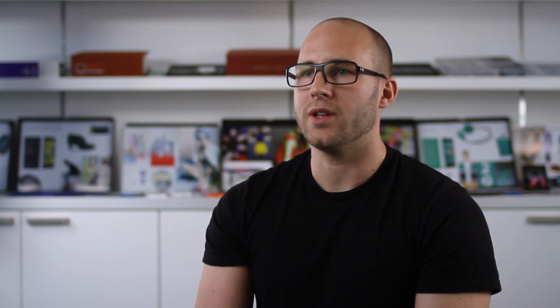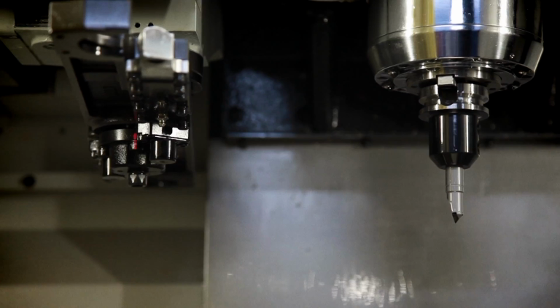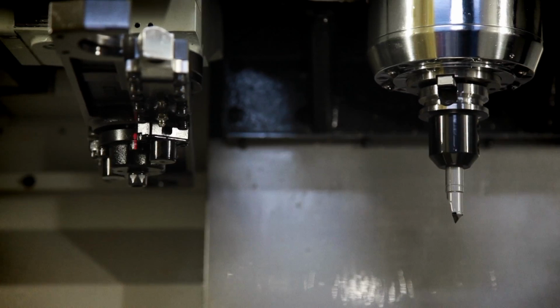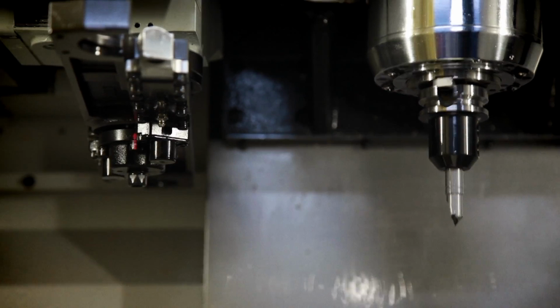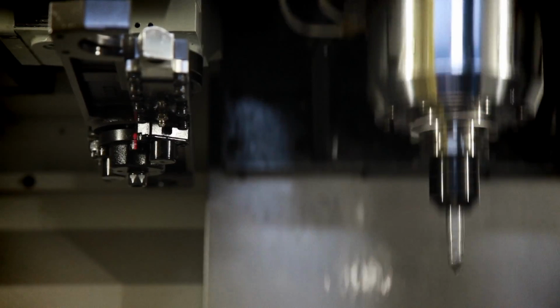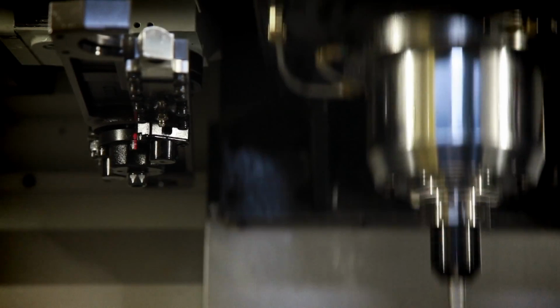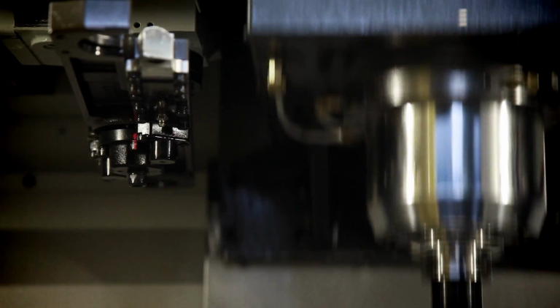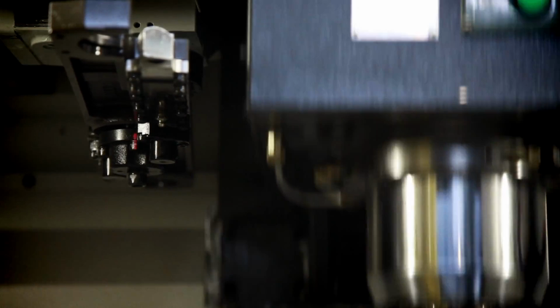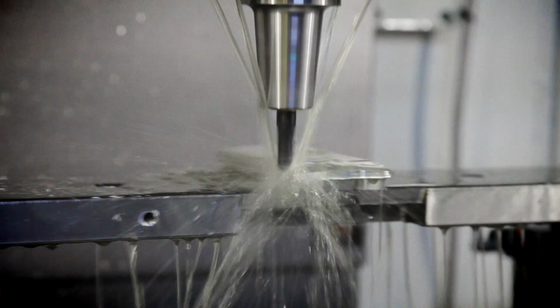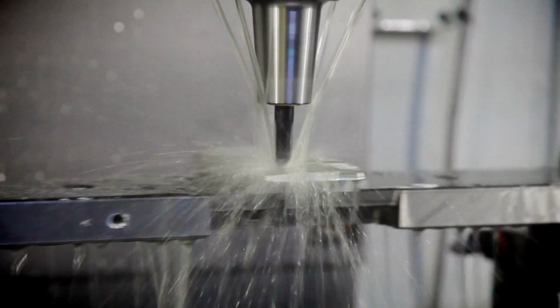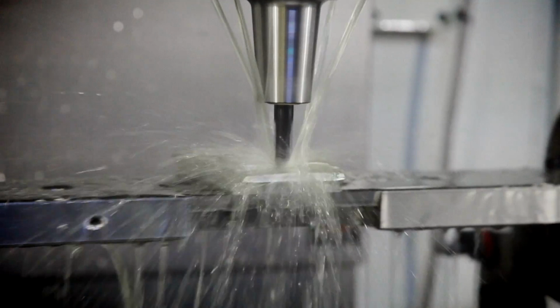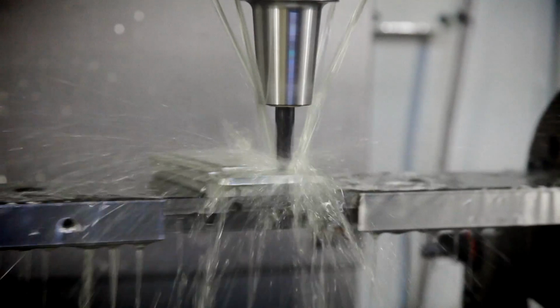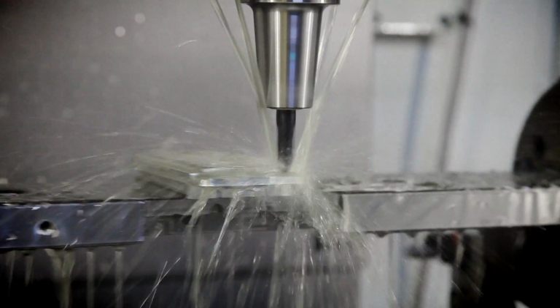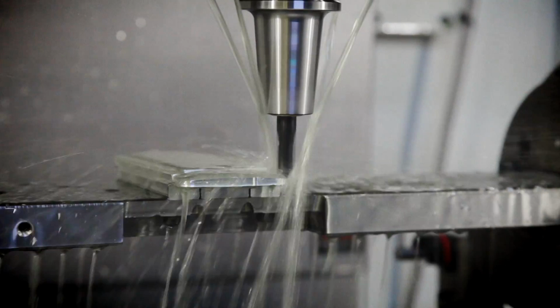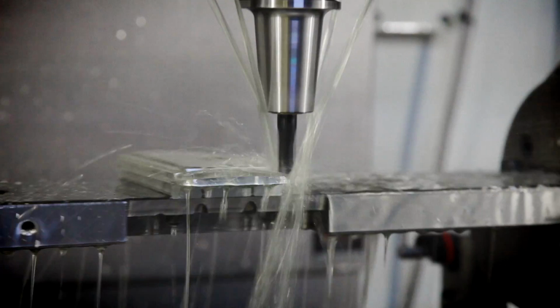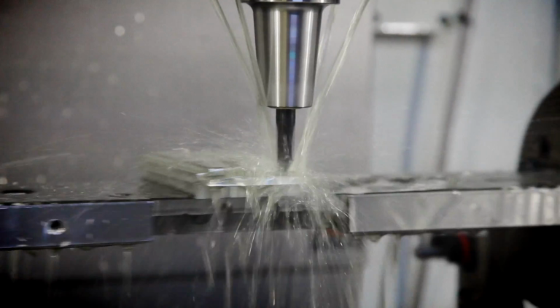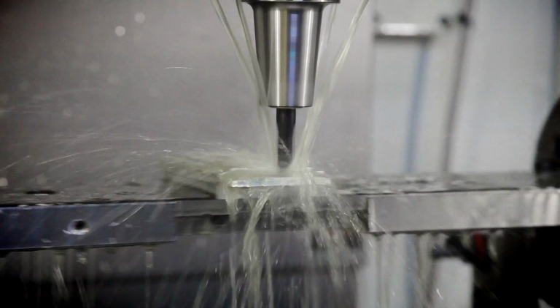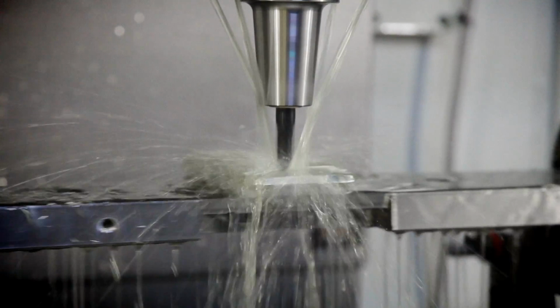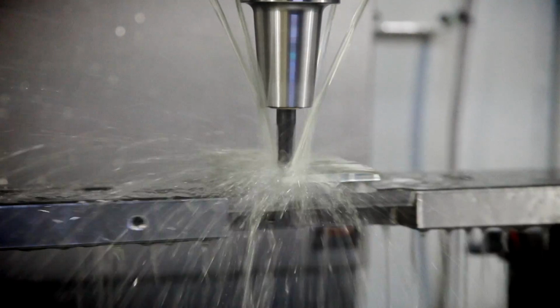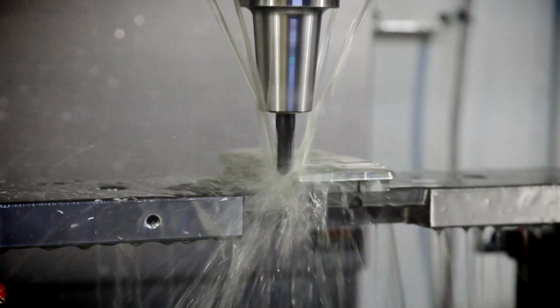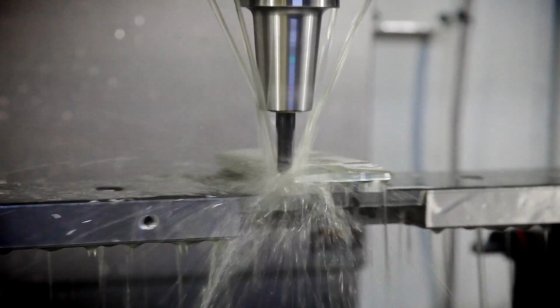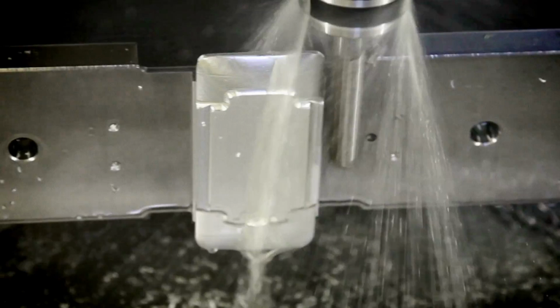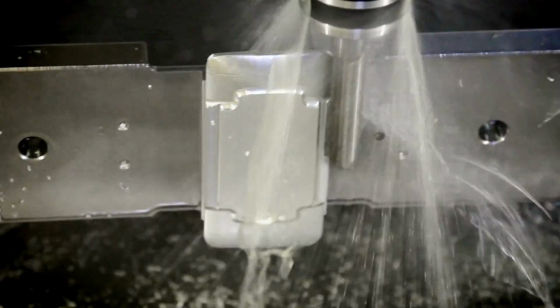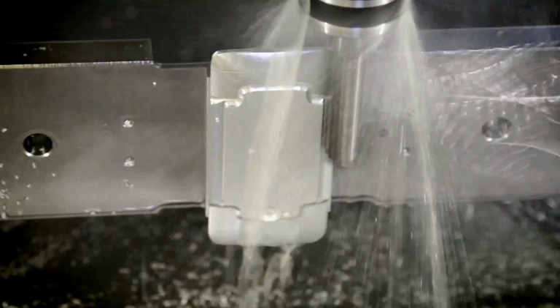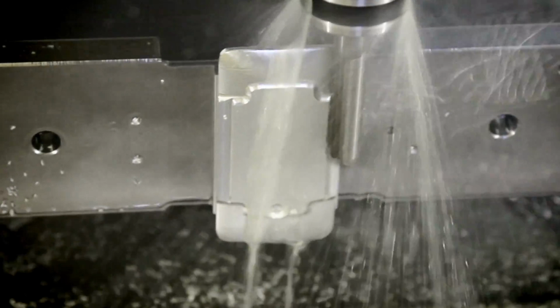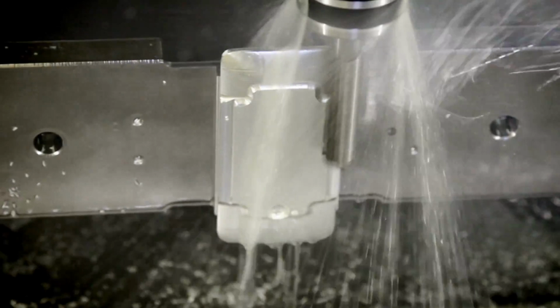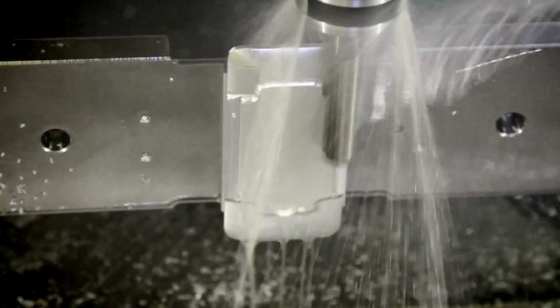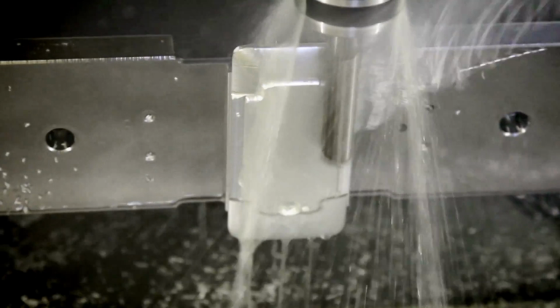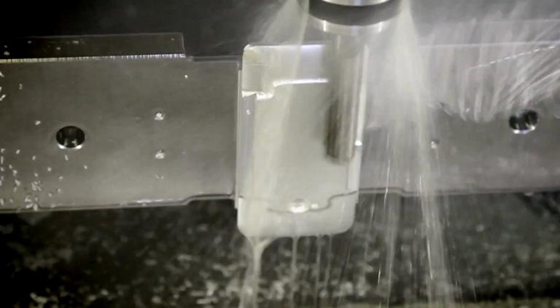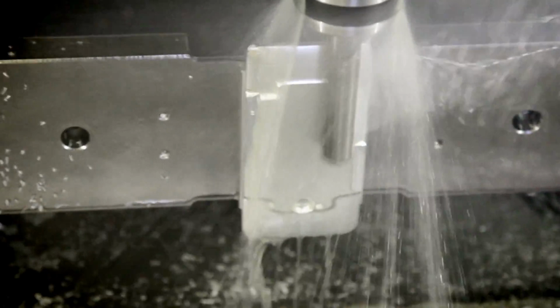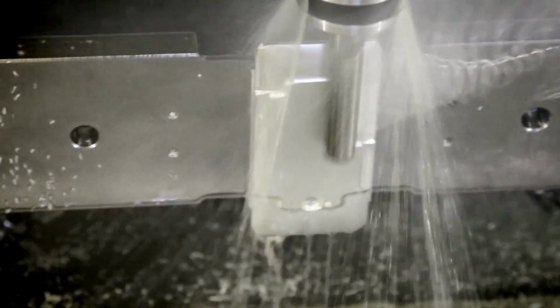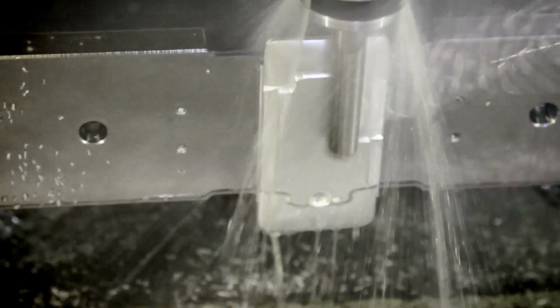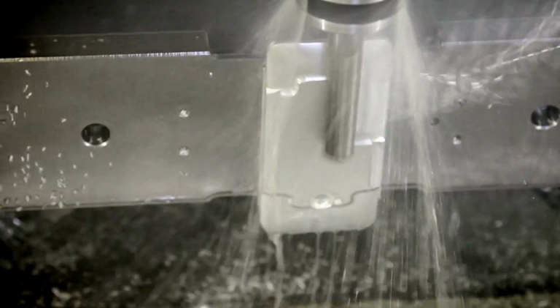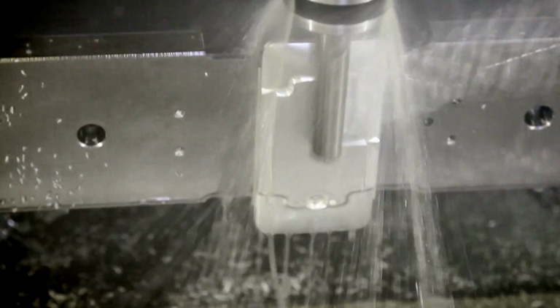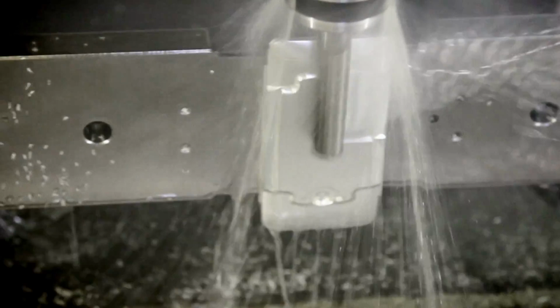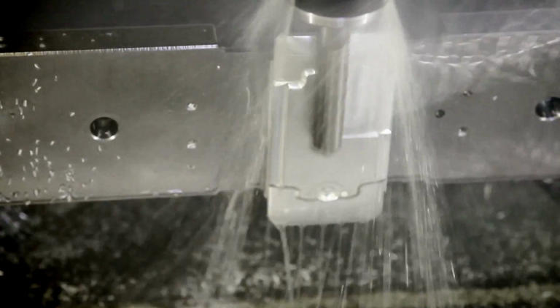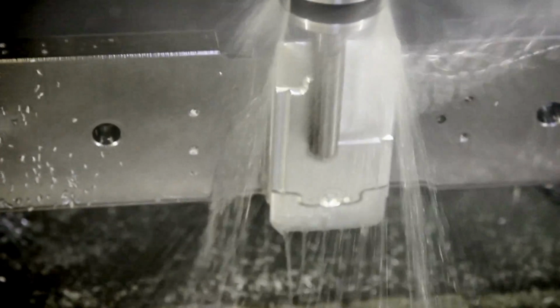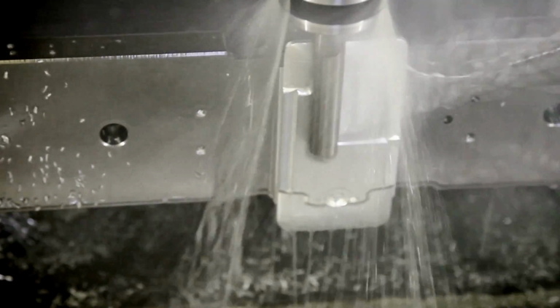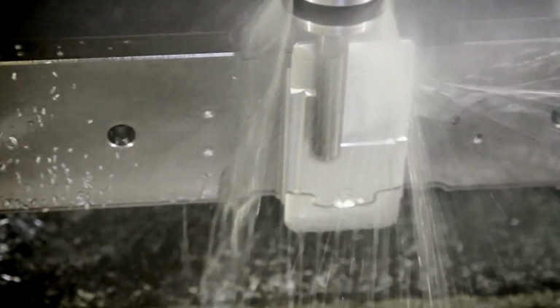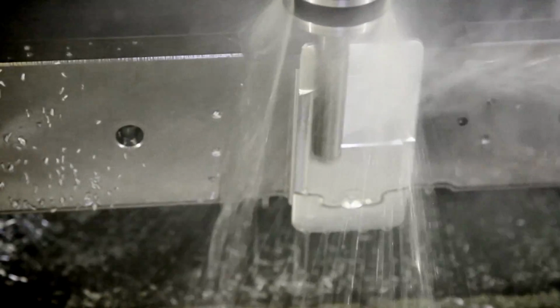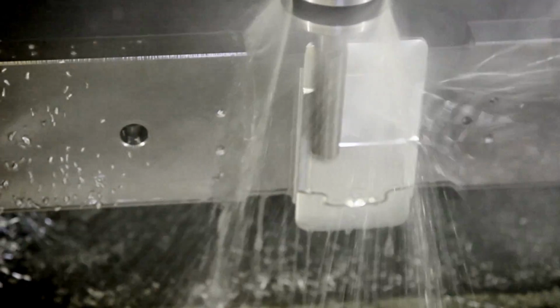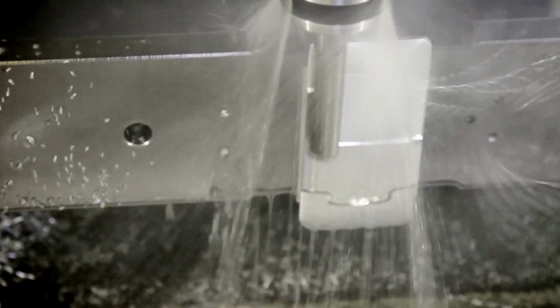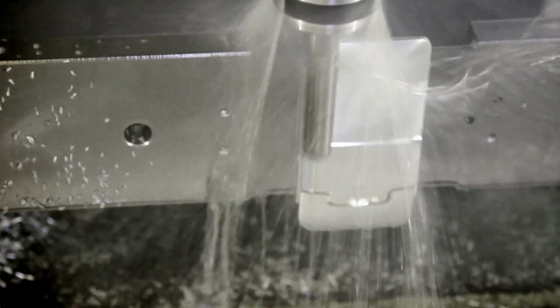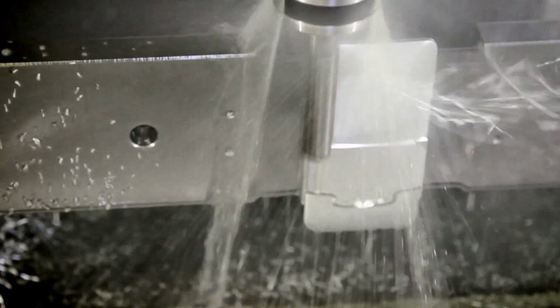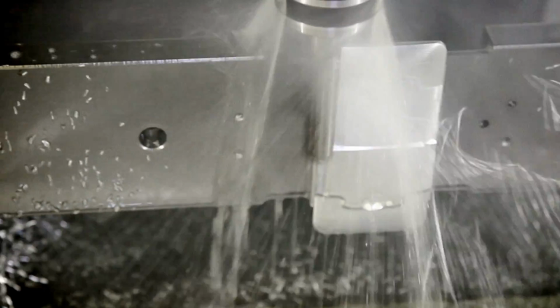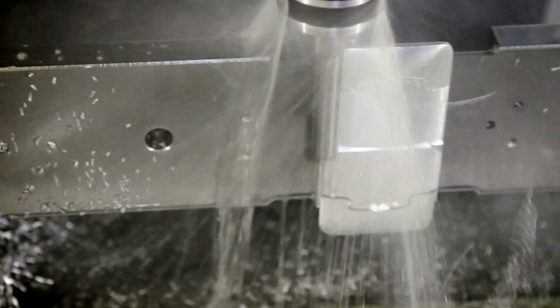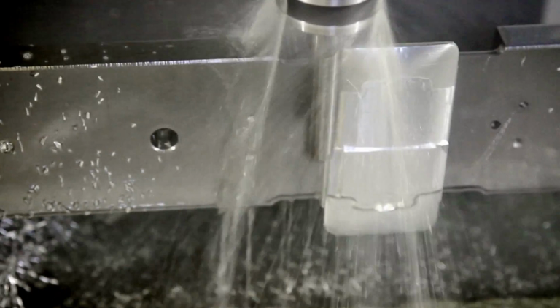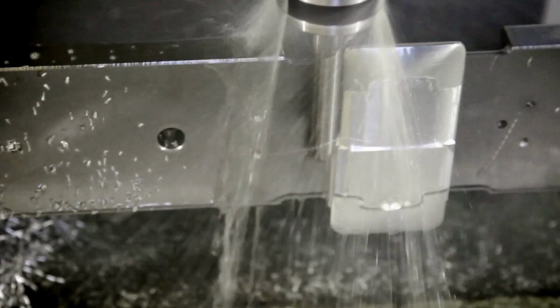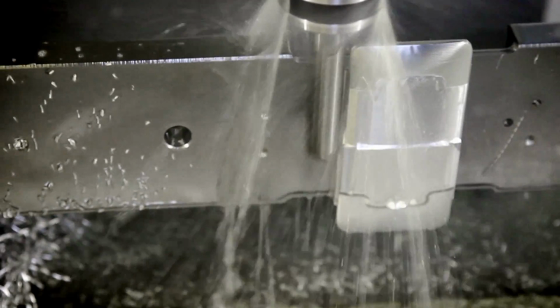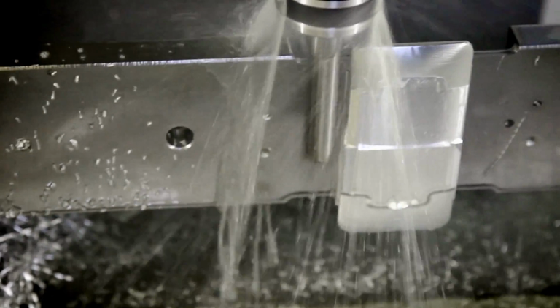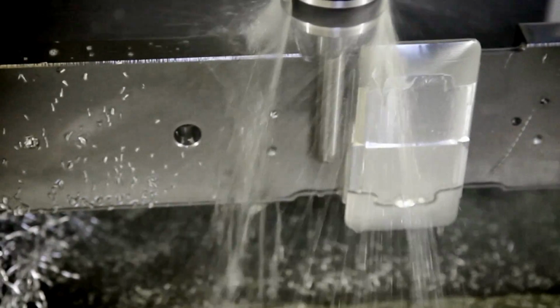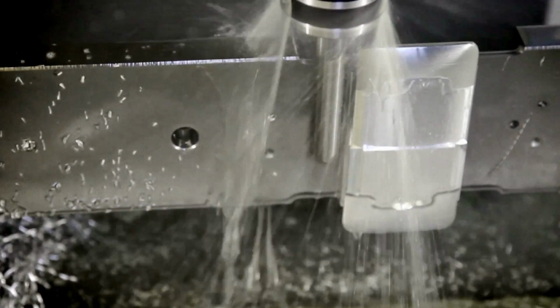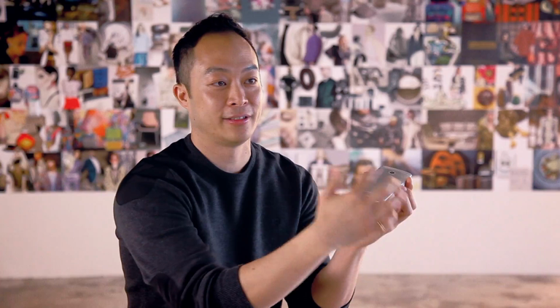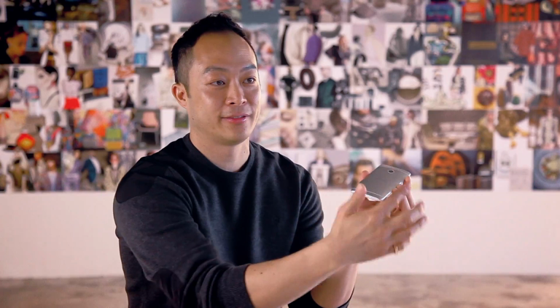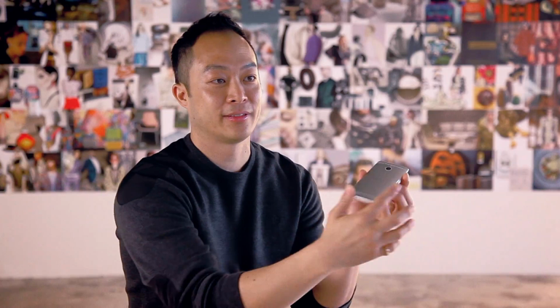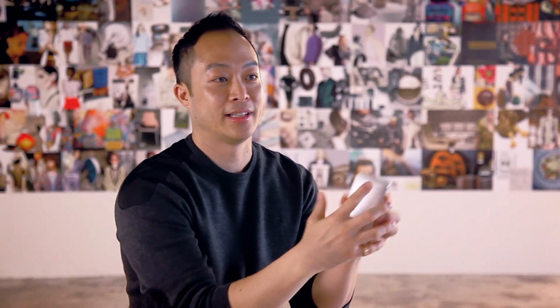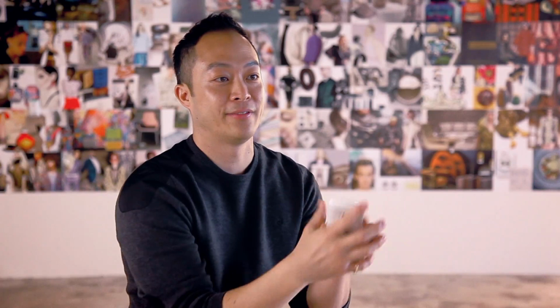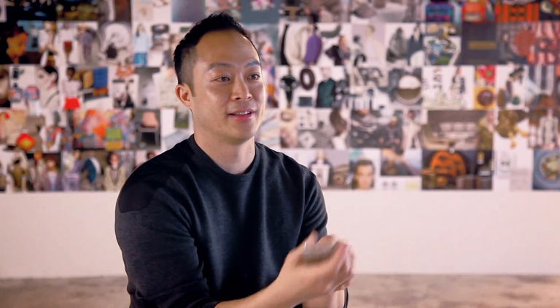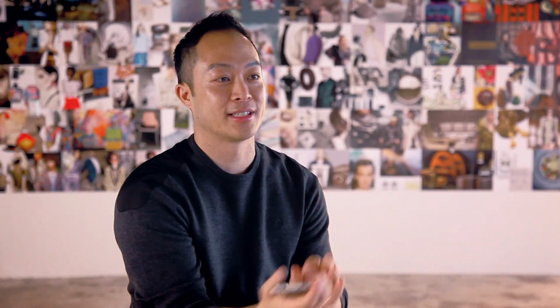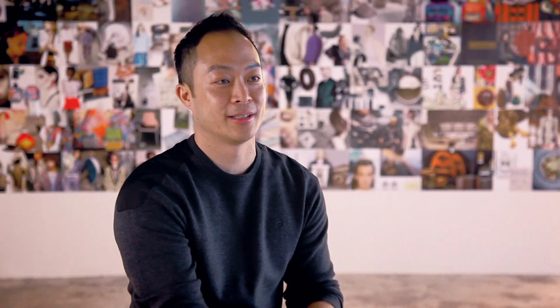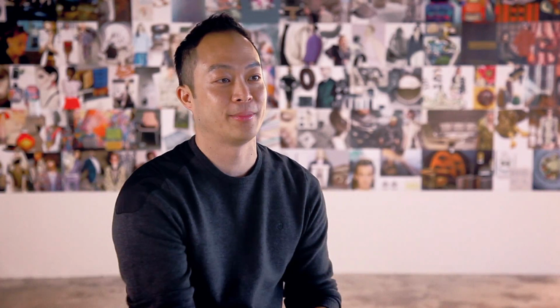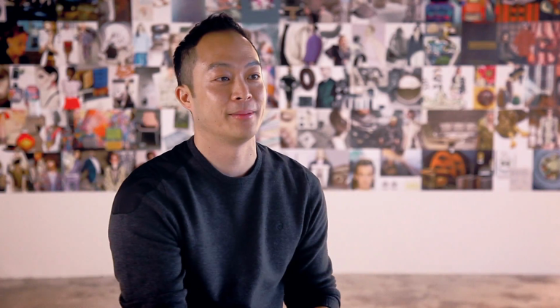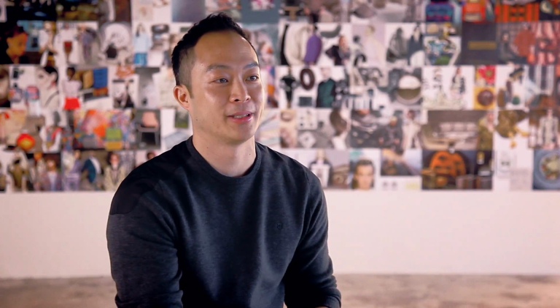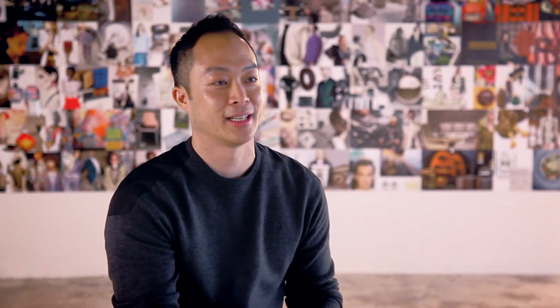We created the CNC process using a special ball cutter that we designed to create this natural curve that fits in the palm of your hand.